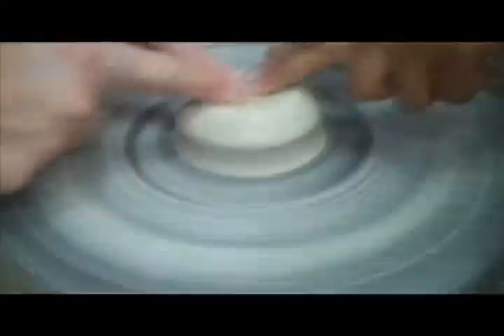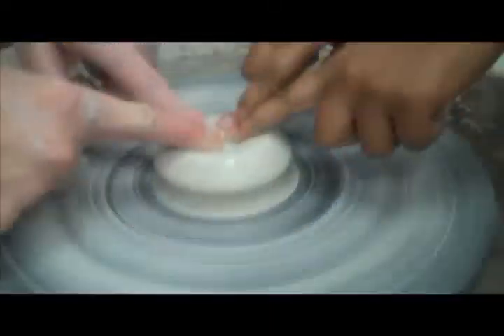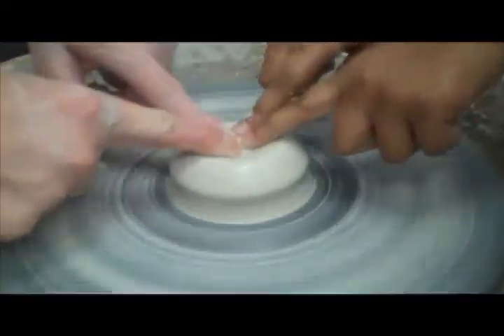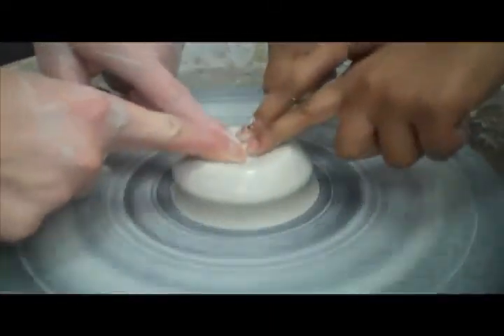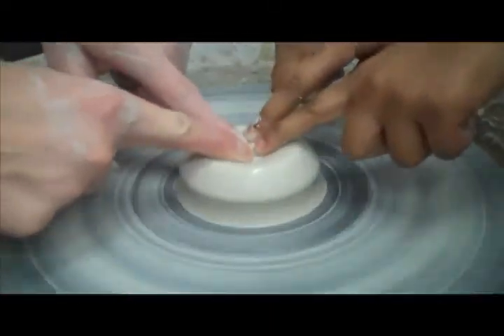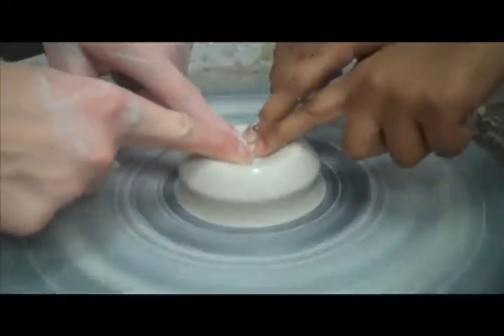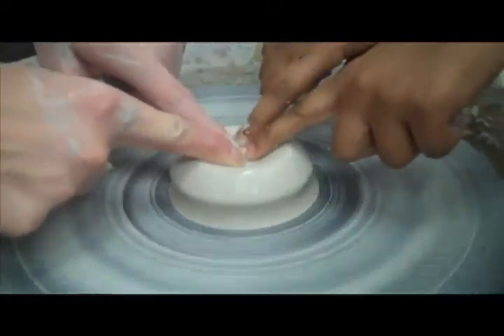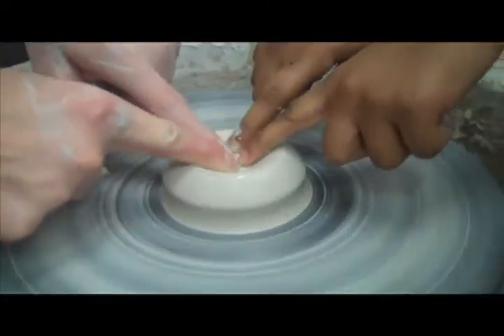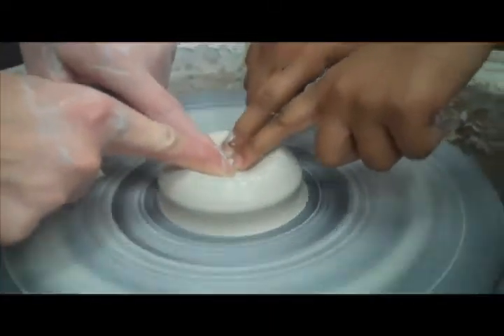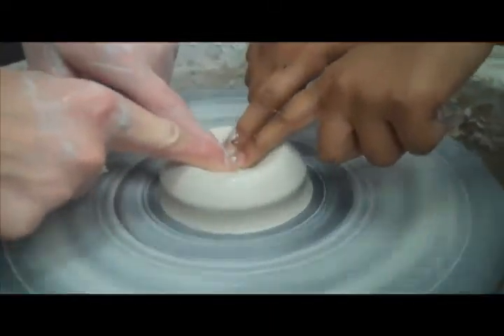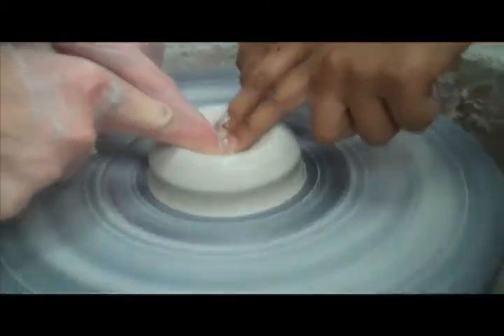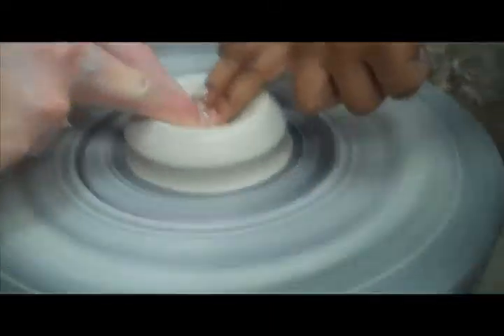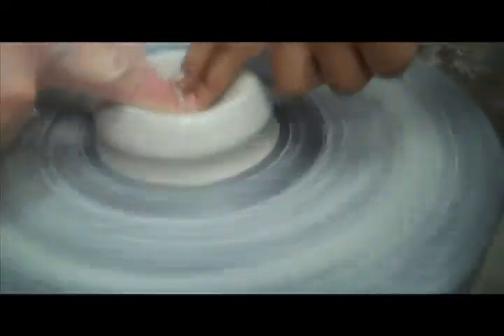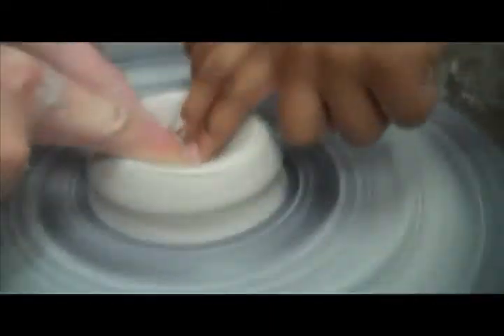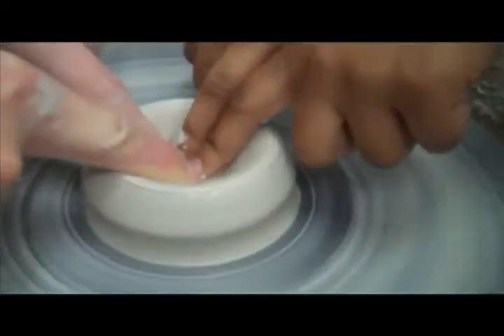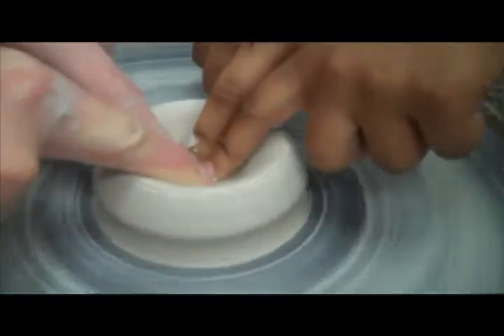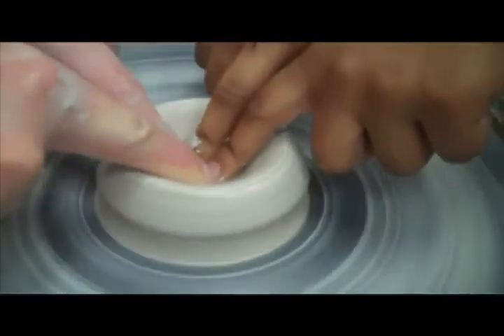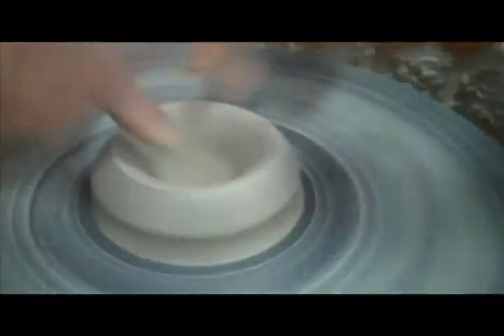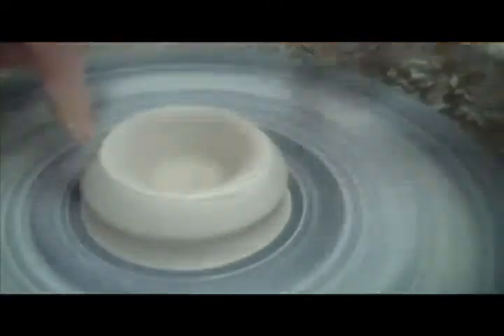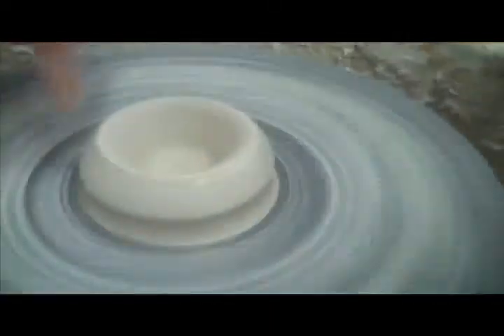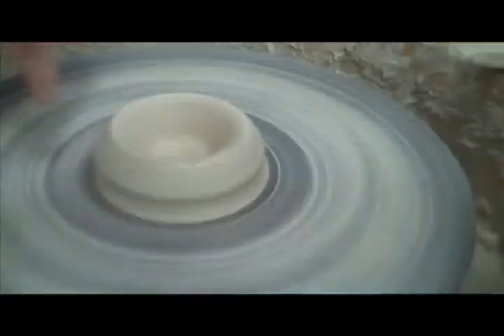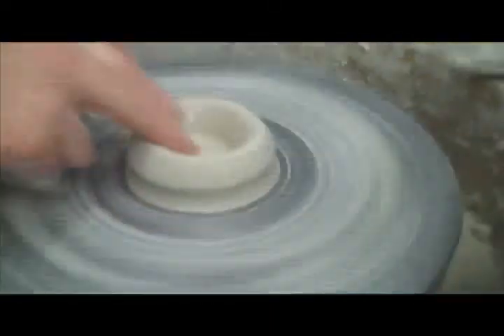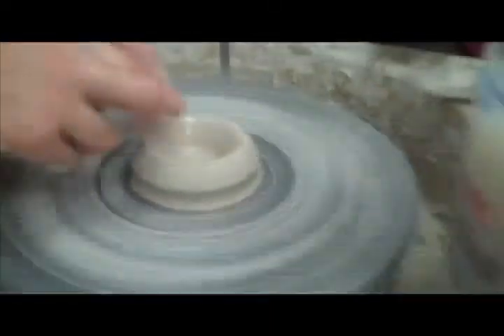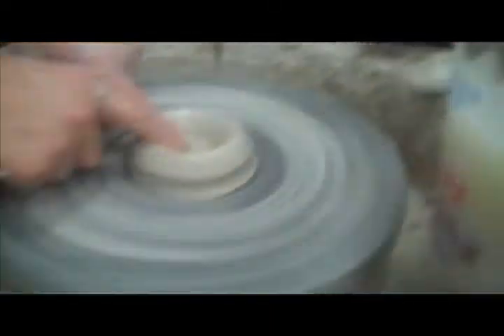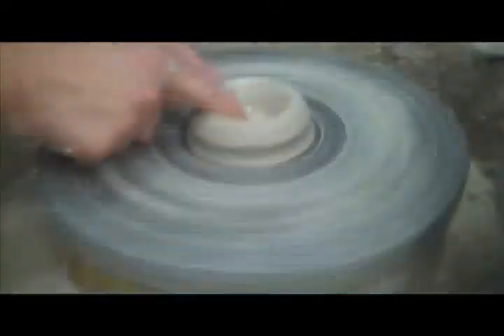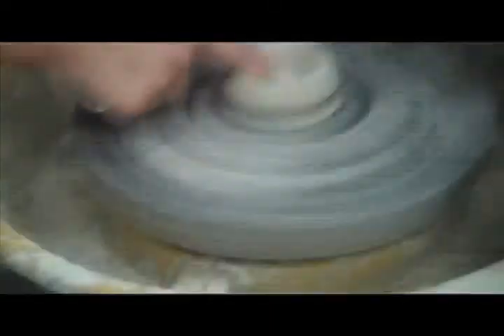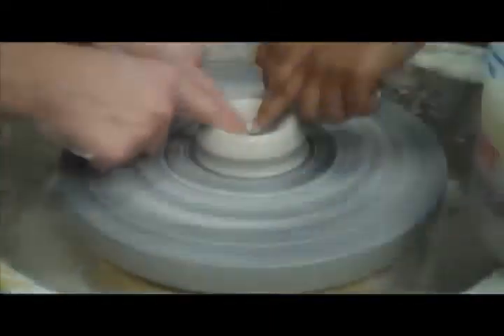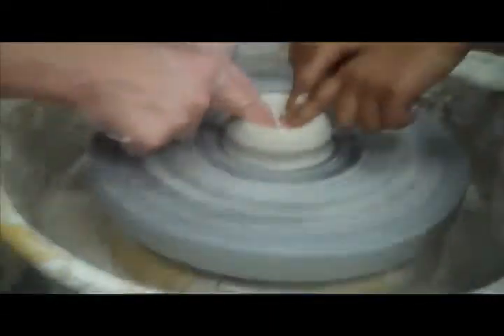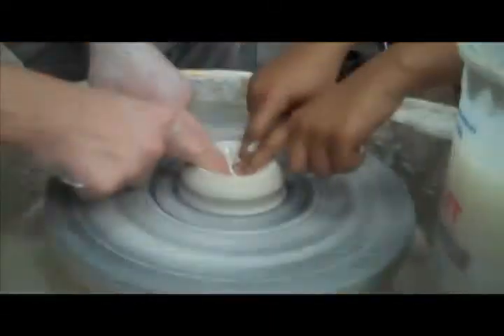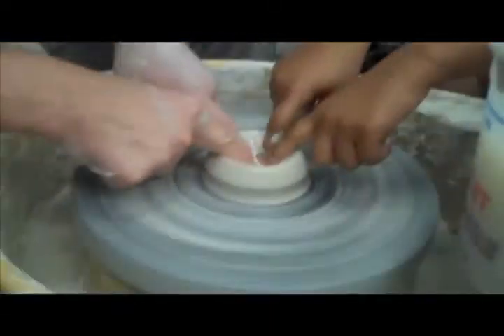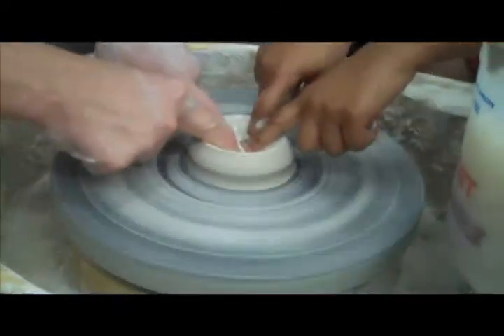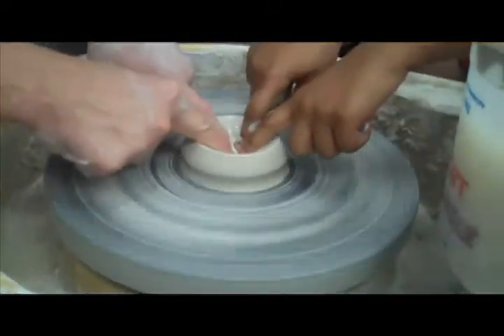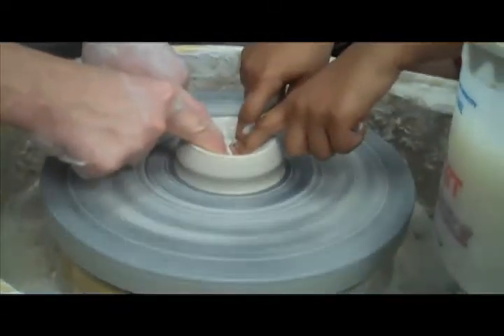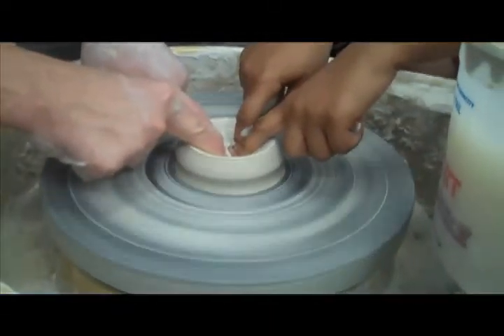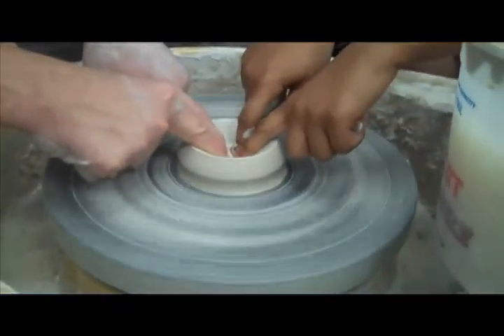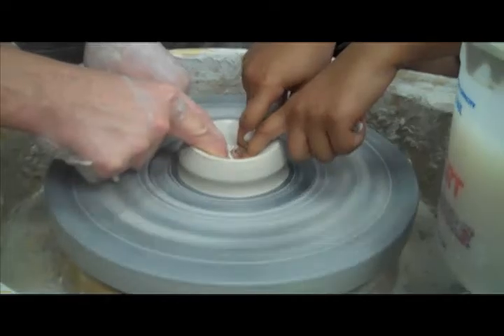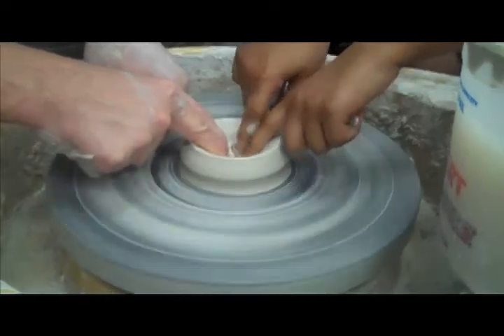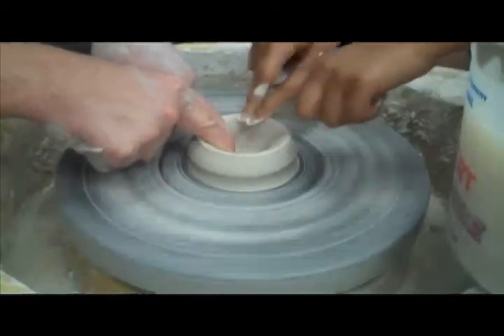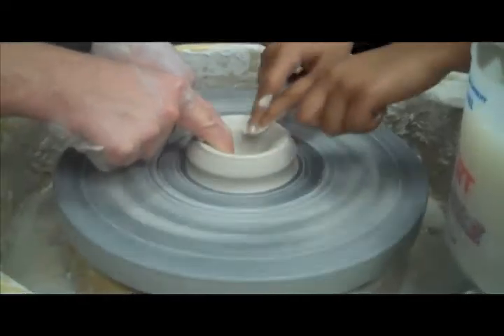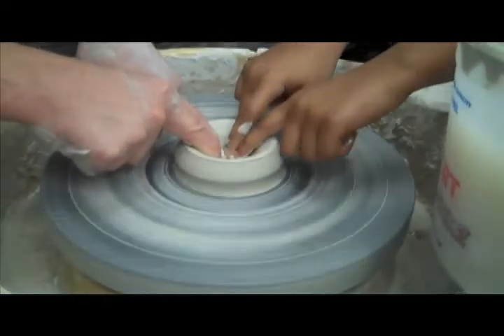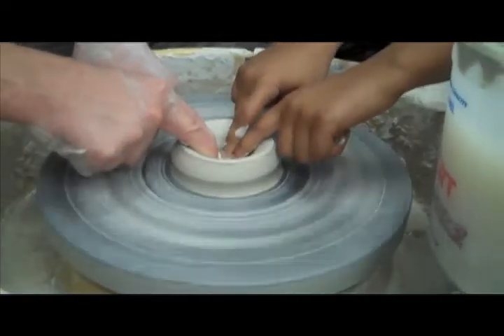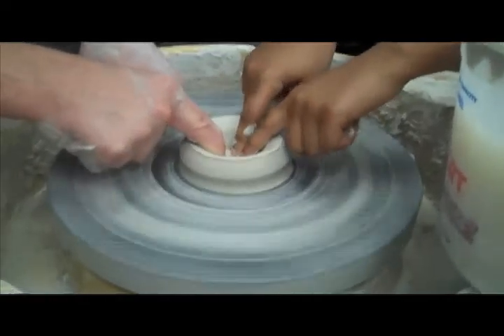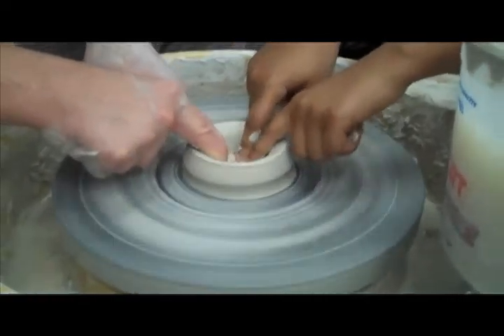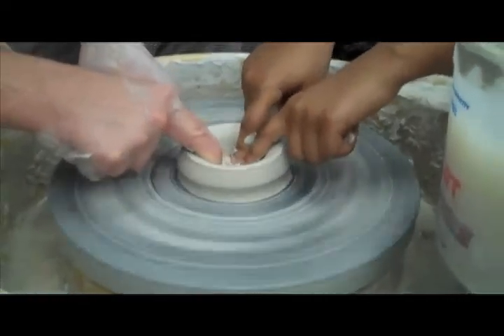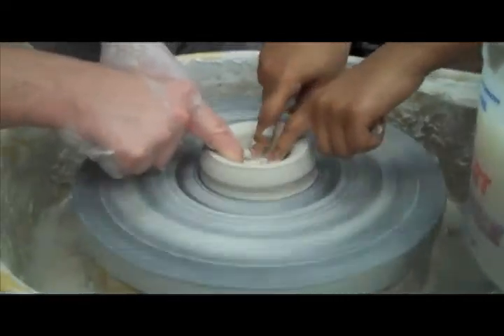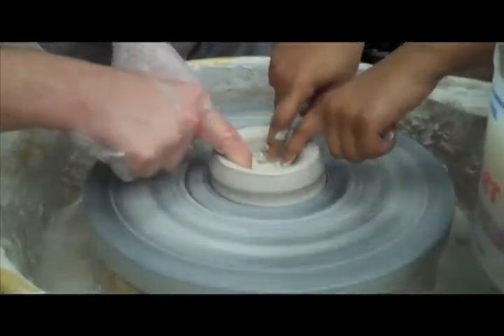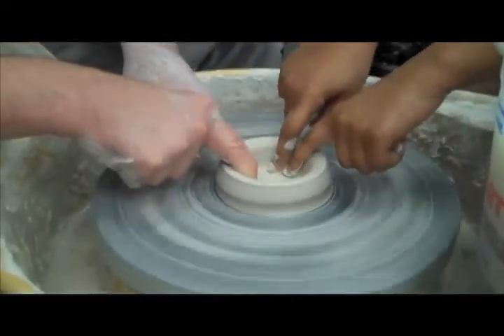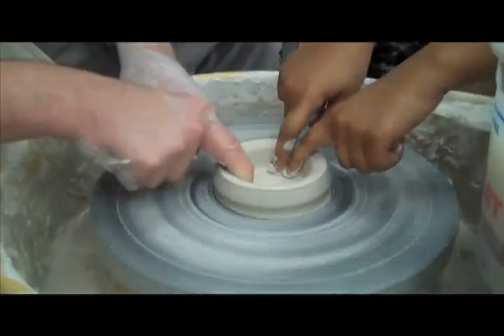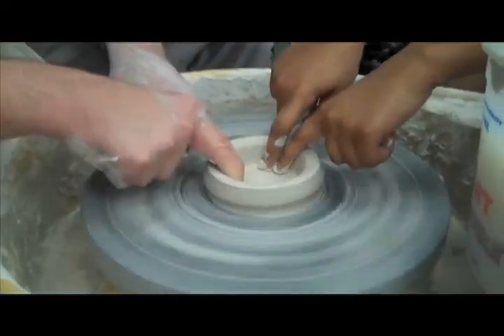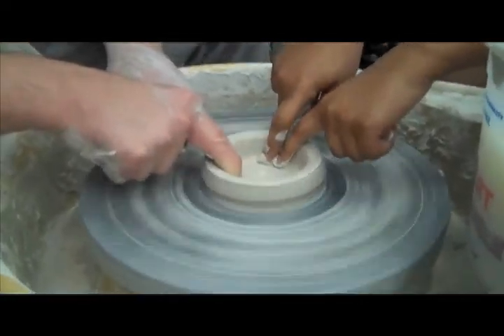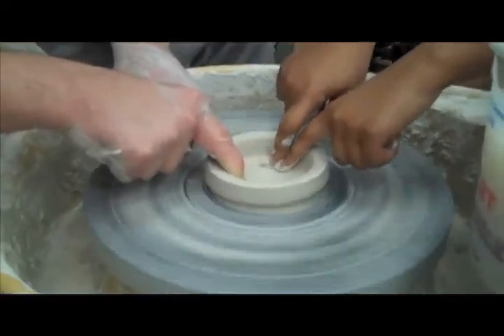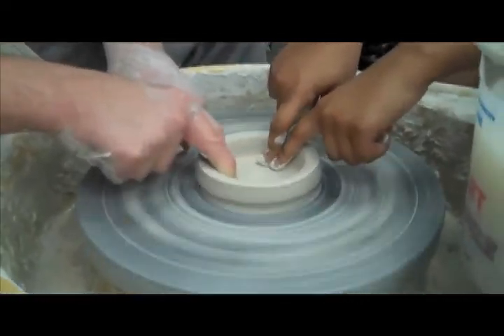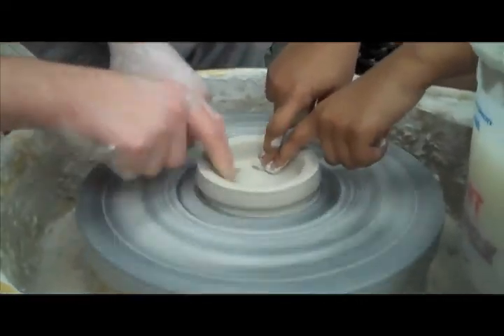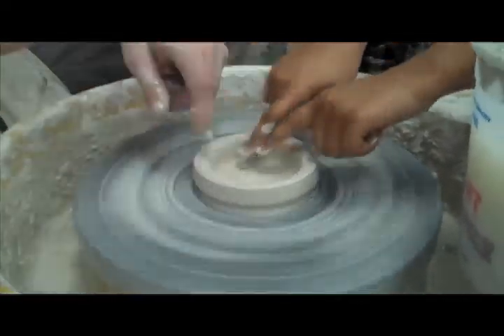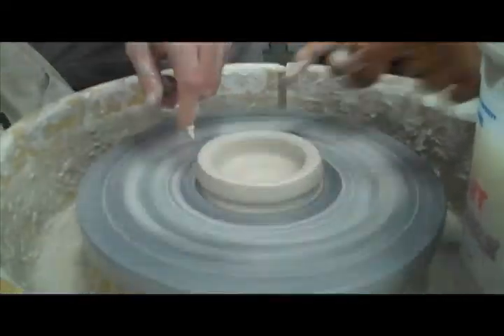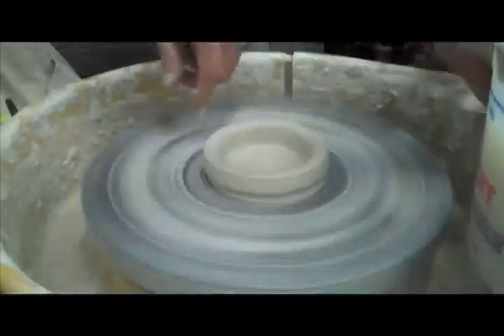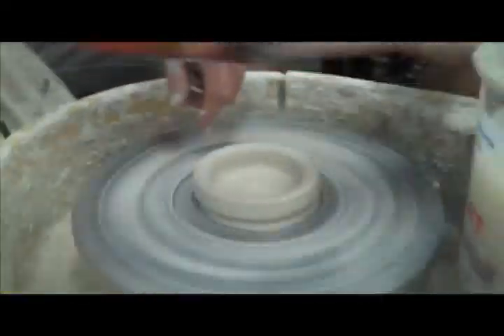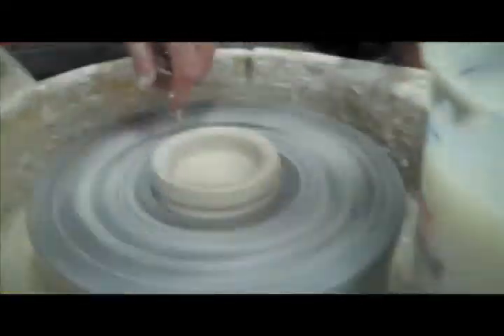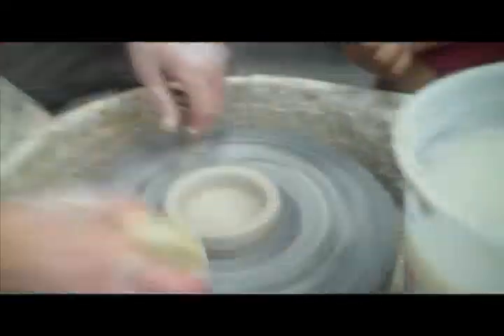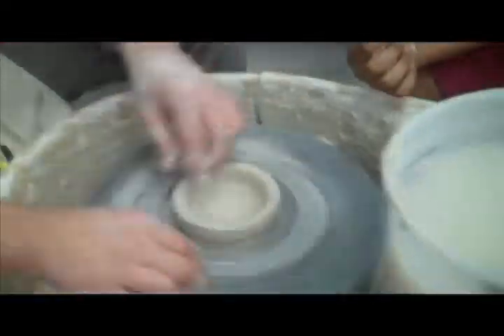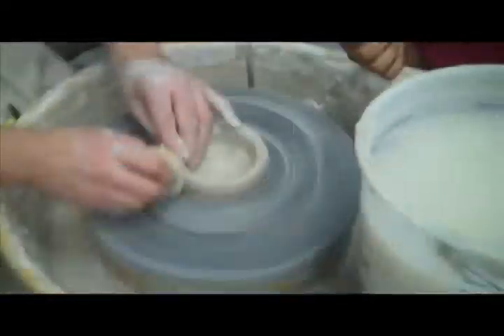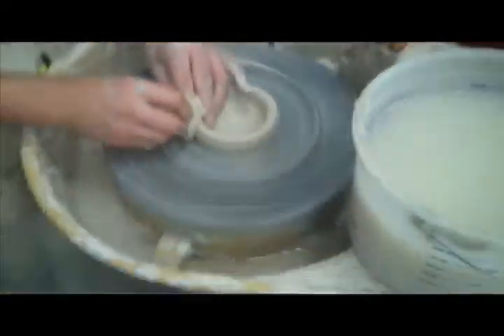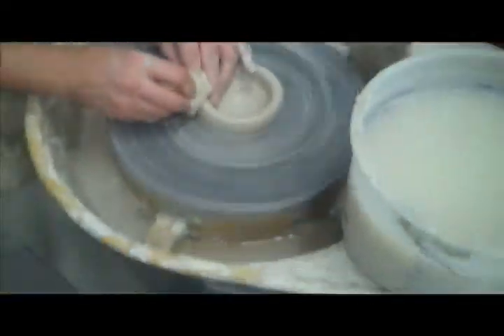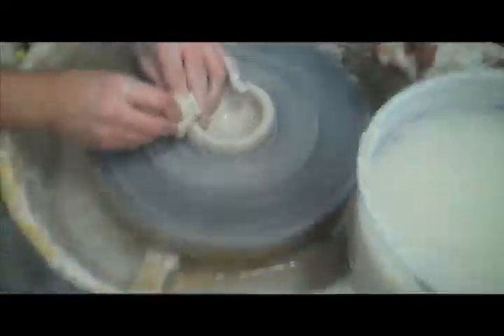They also had to decide how fast the wheel needed to spin to pull up the walls of their bowls.